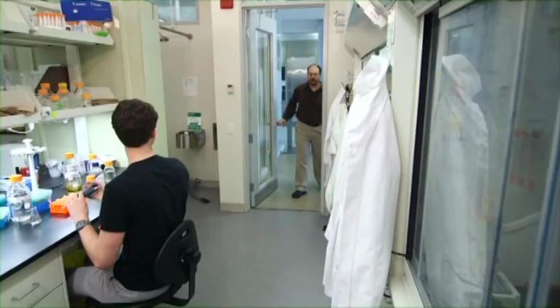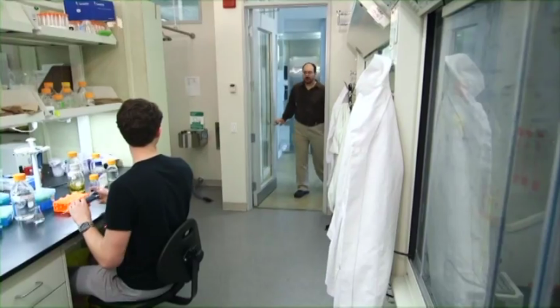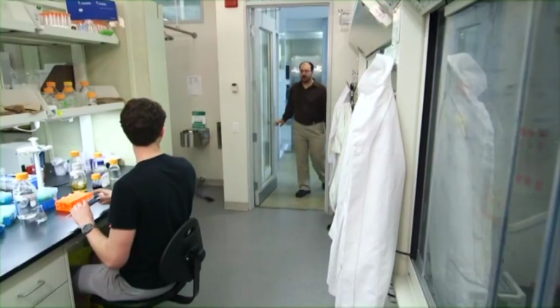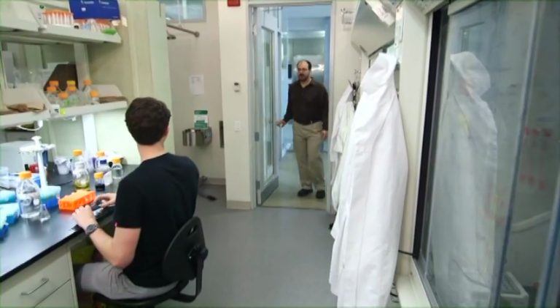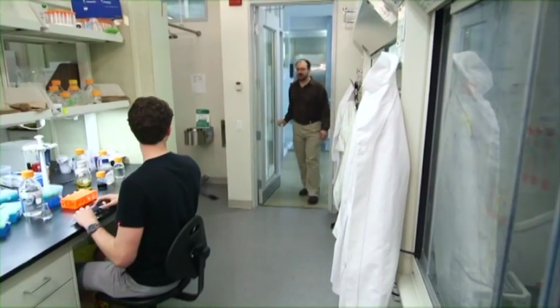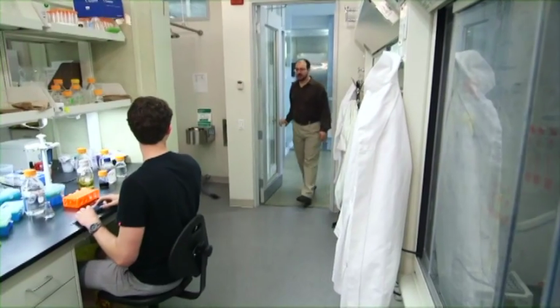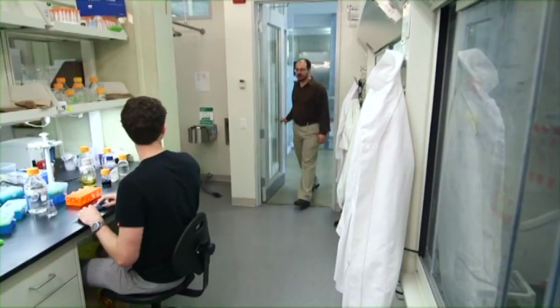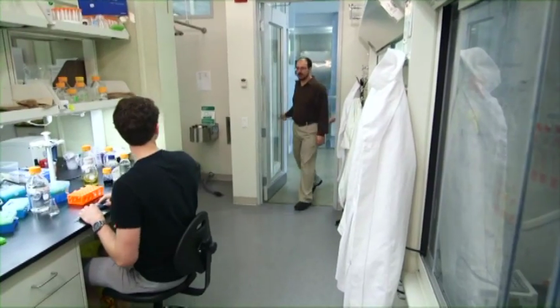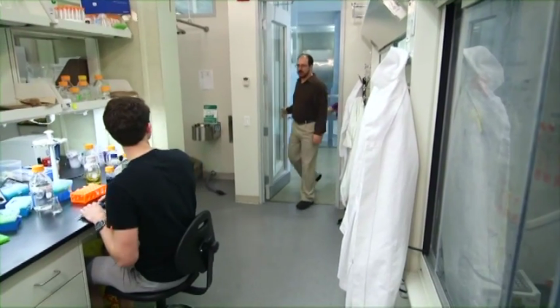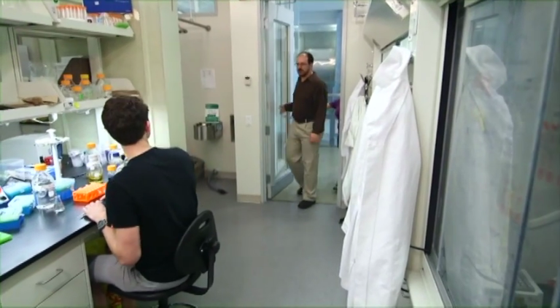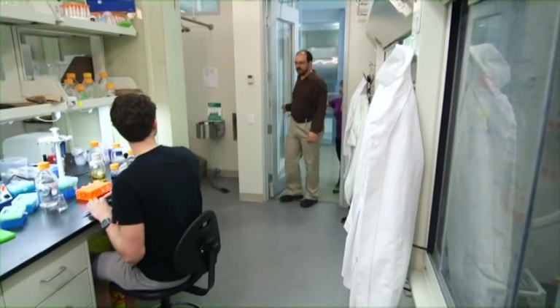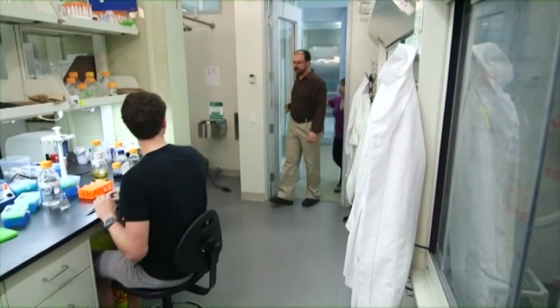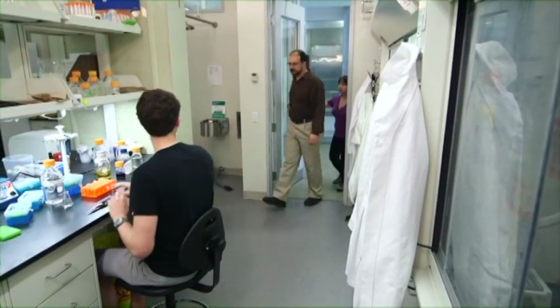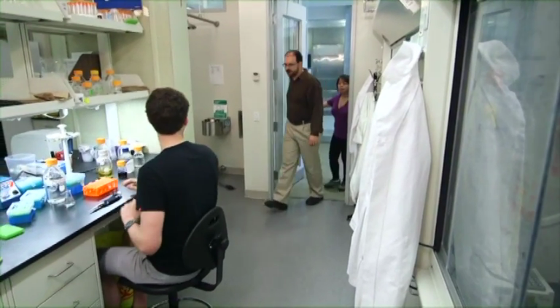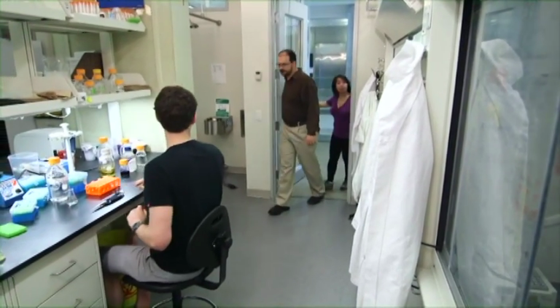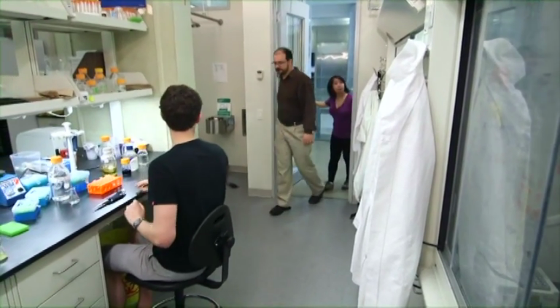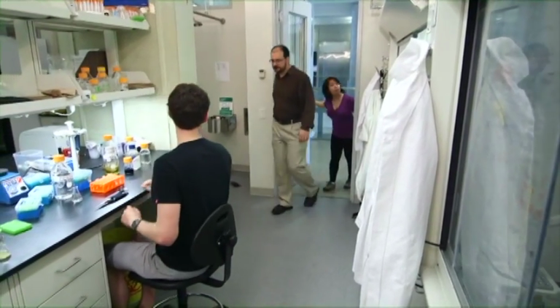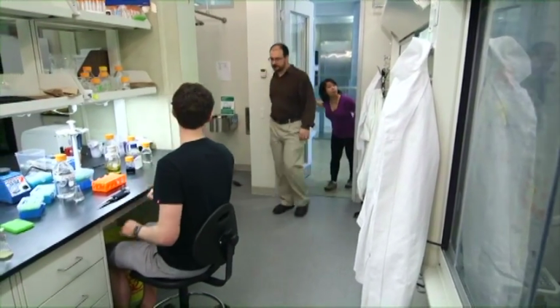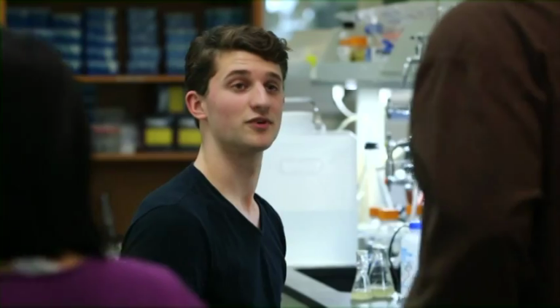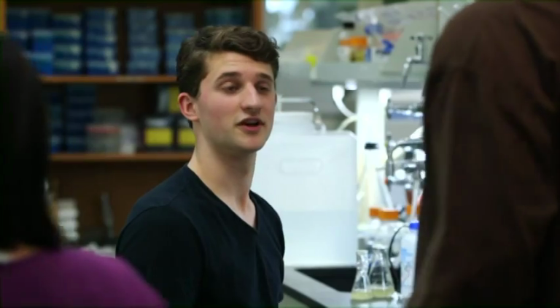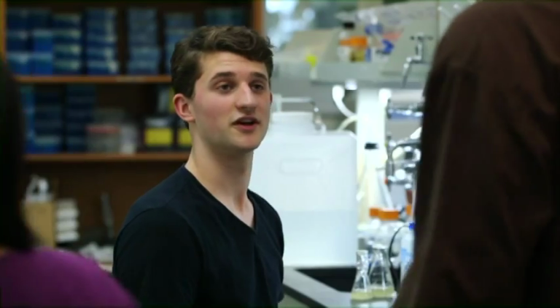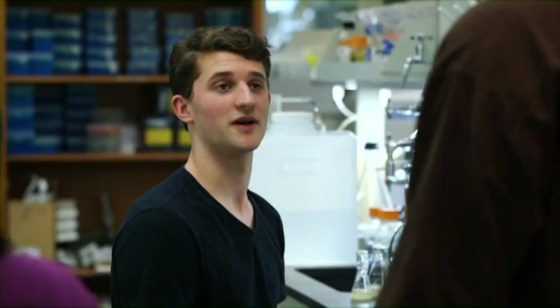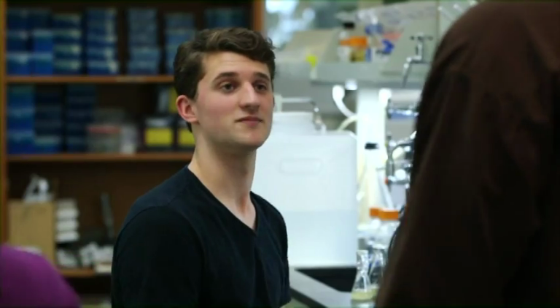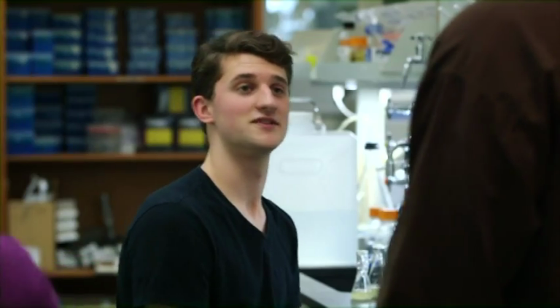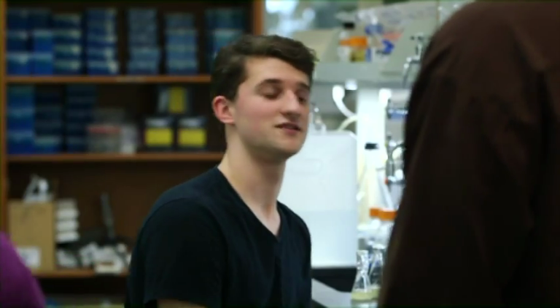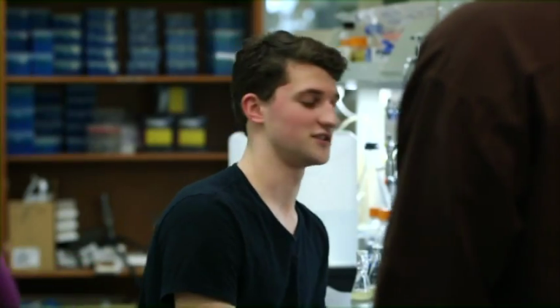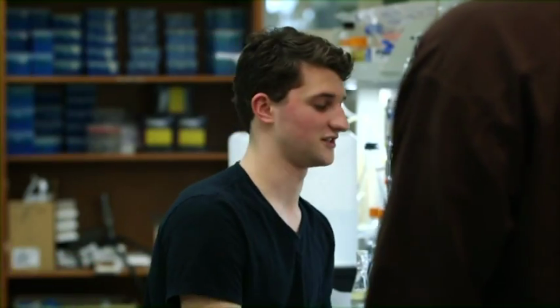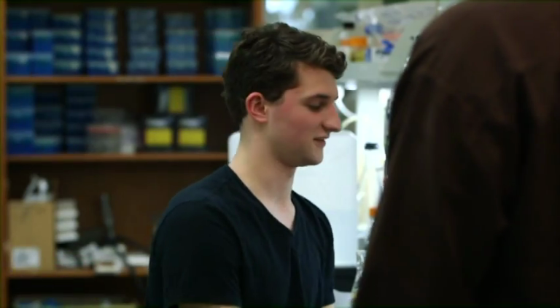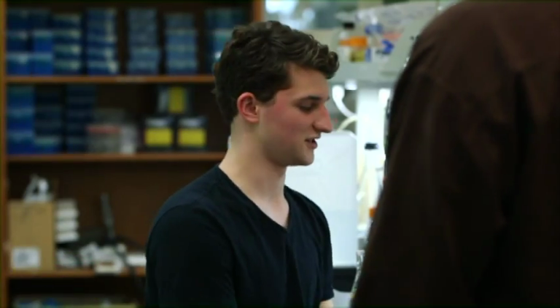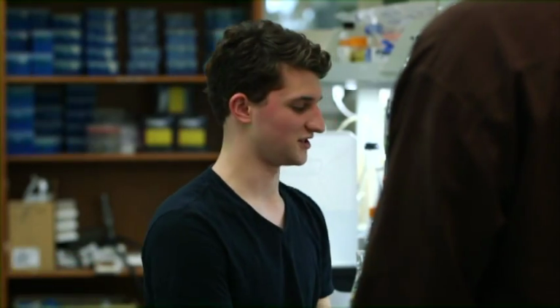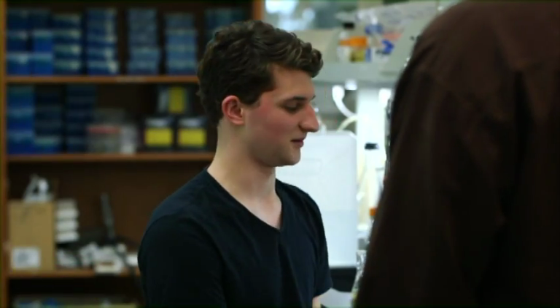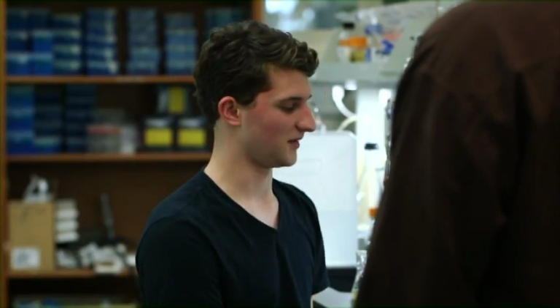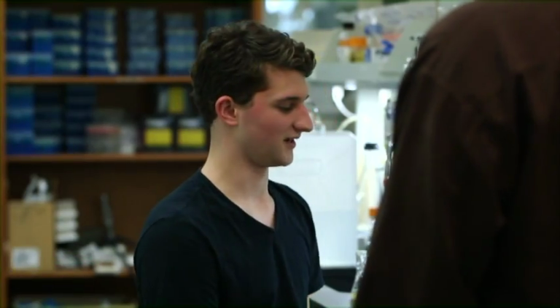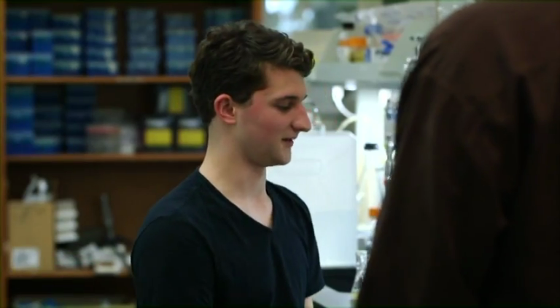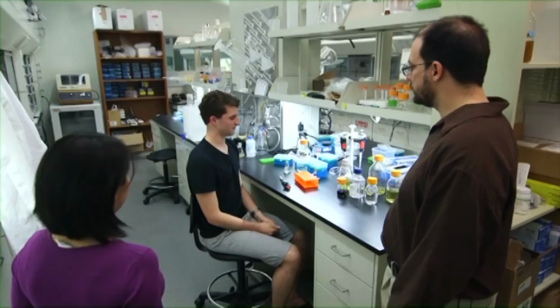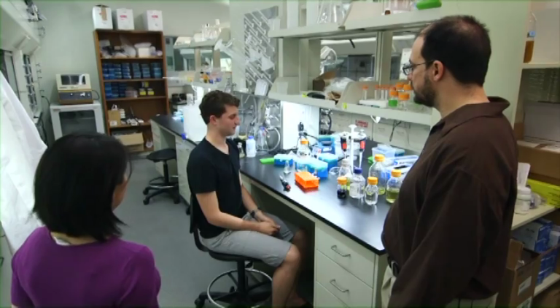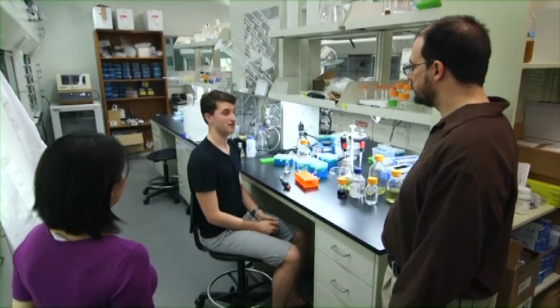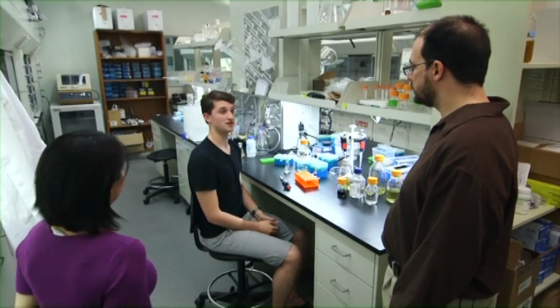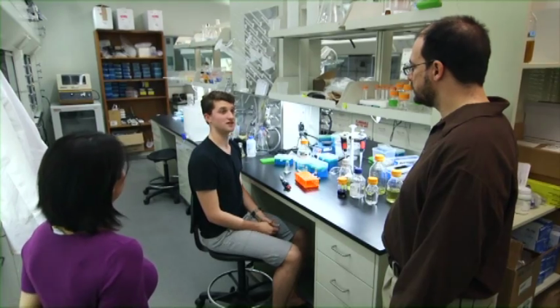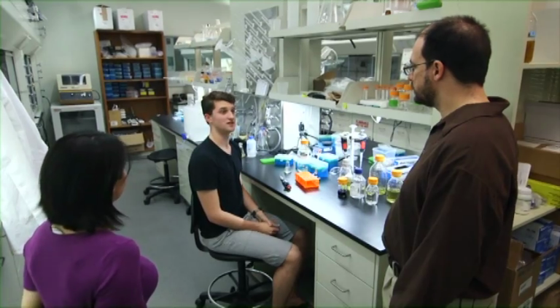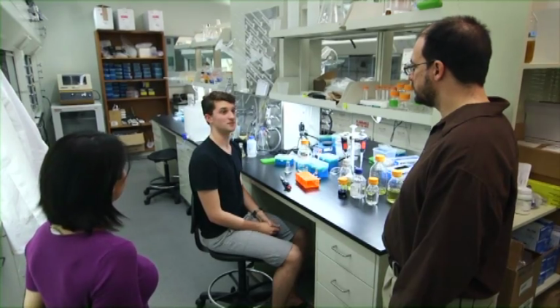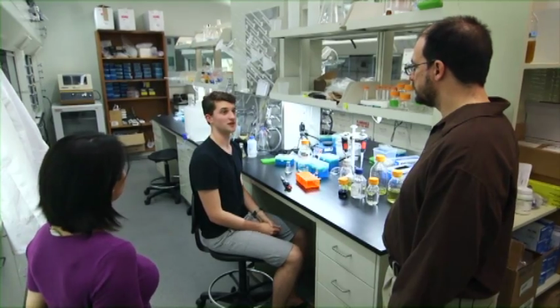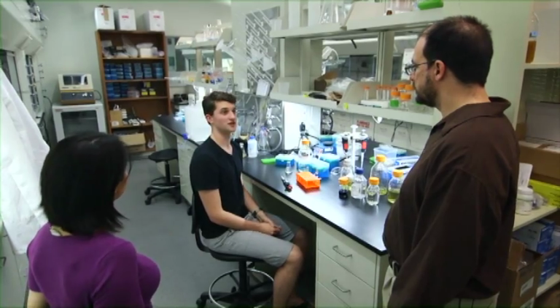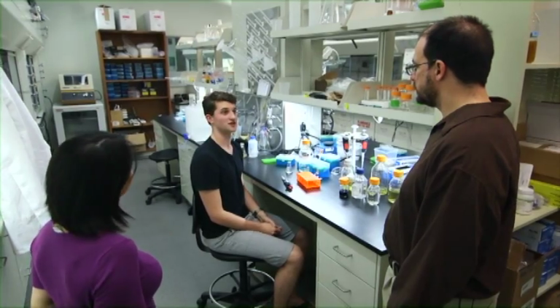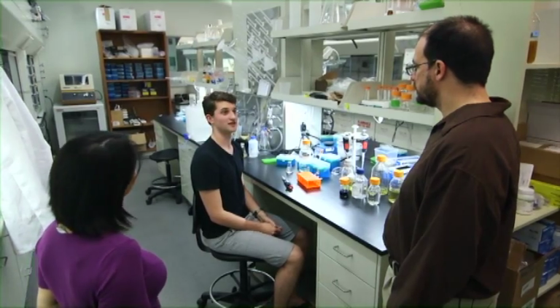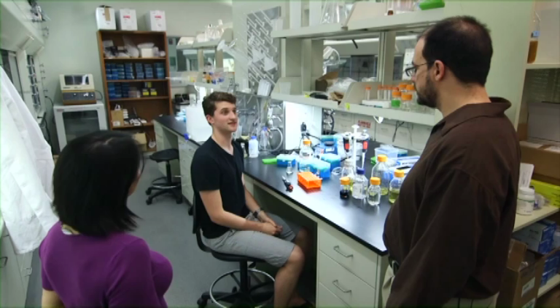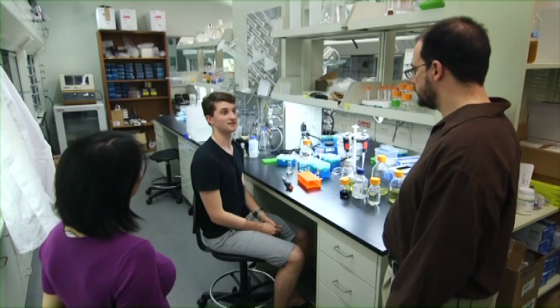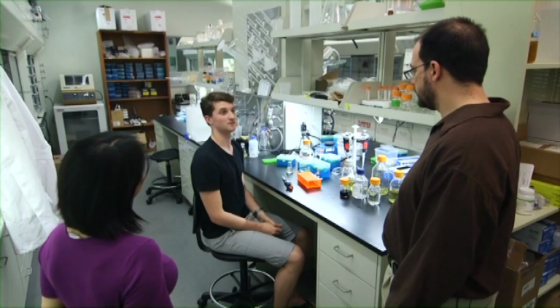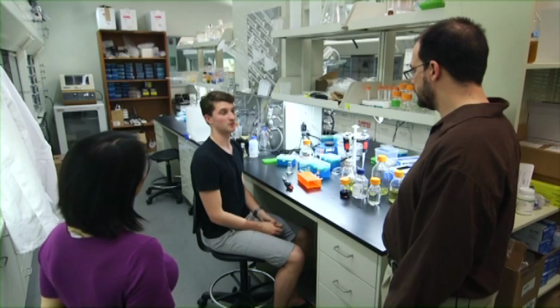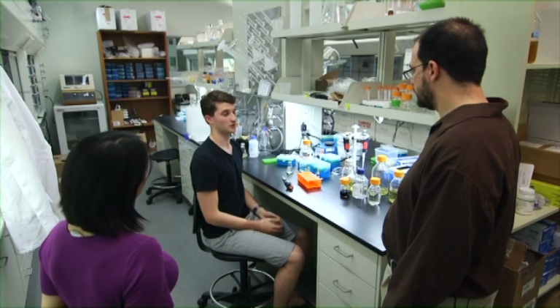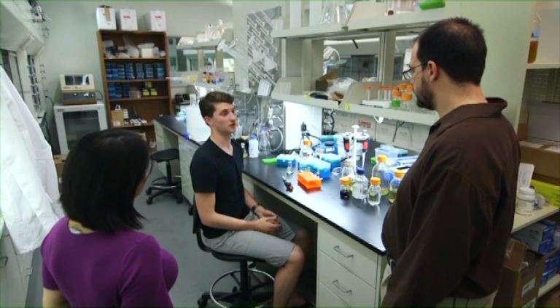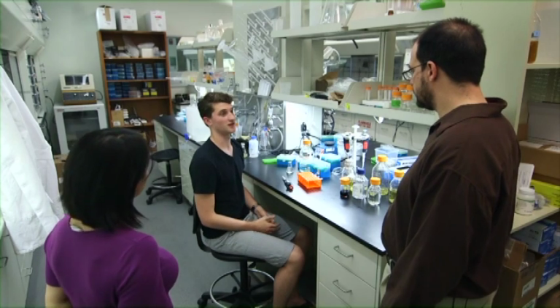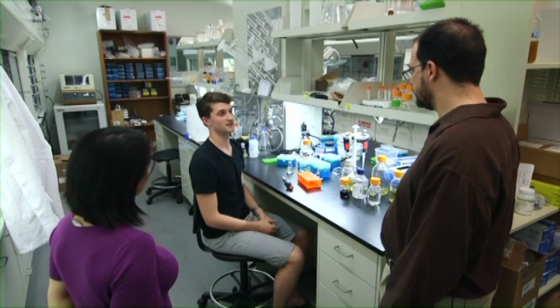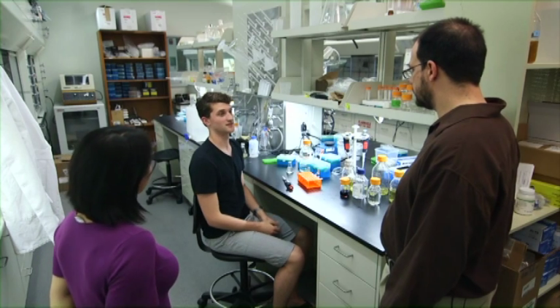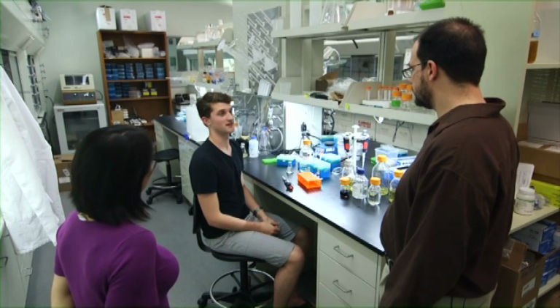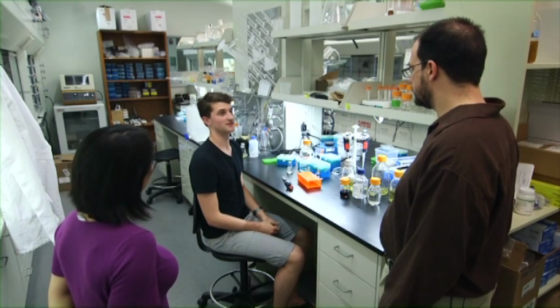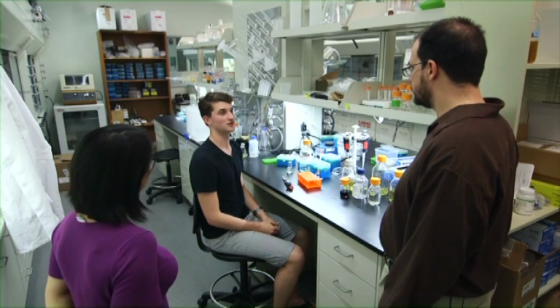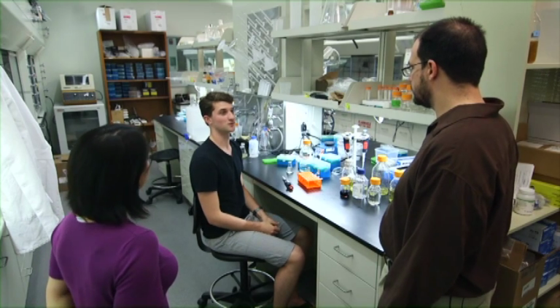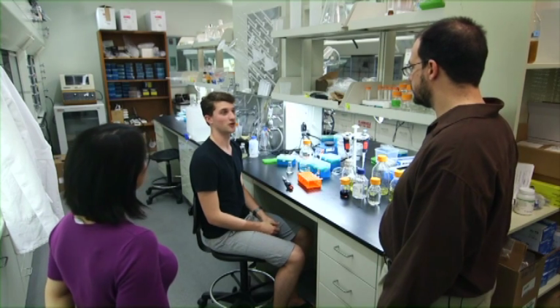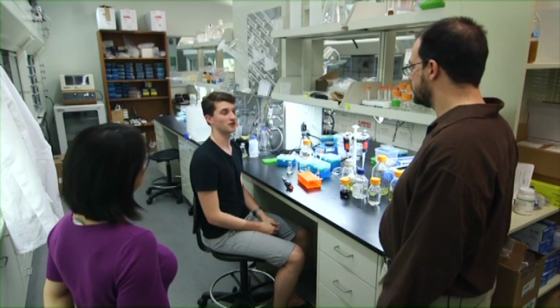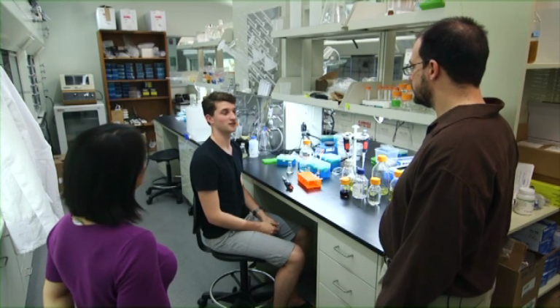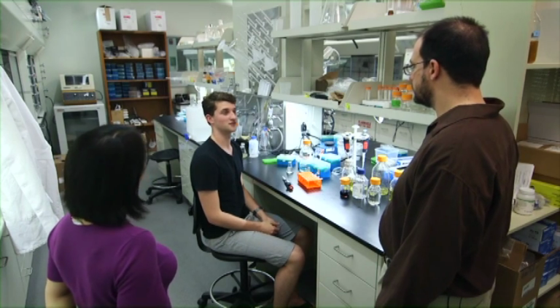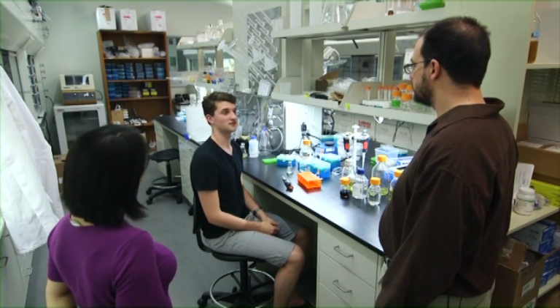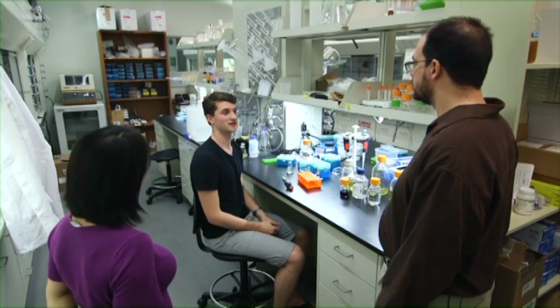Hey Tom, how are you doing? Hi, pretty good. I'm just finishing my sidechain deprotection assay. I'll be running some tests on the product later tonight.